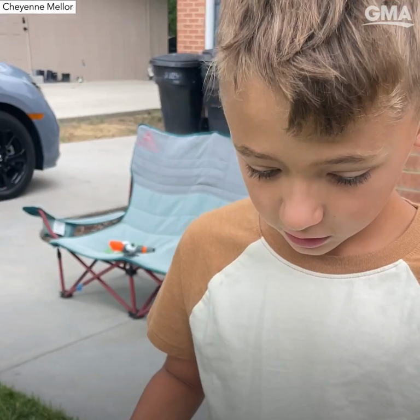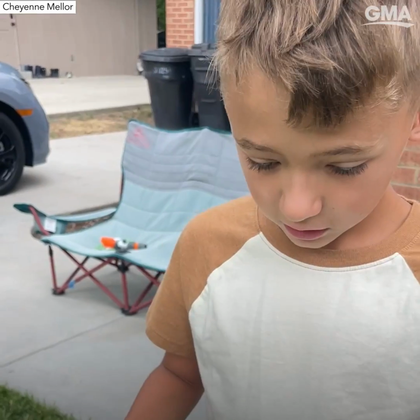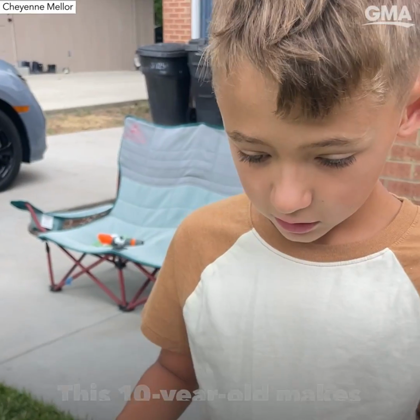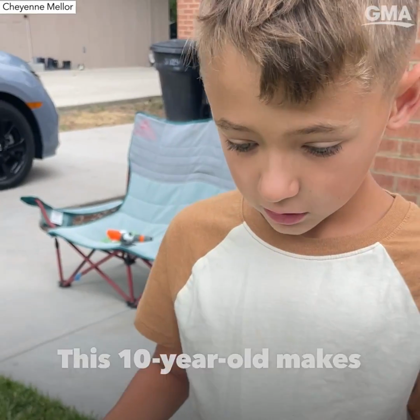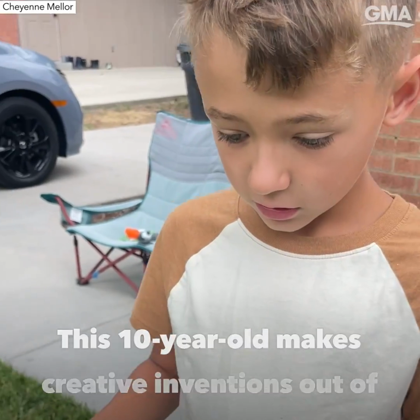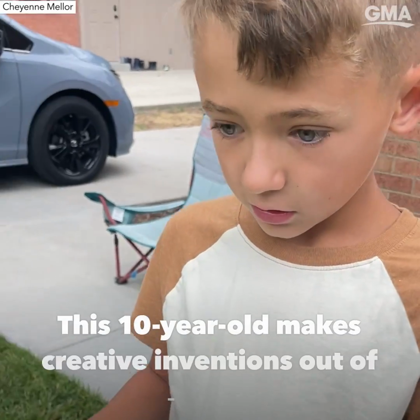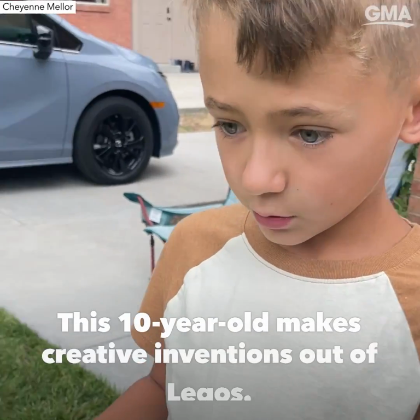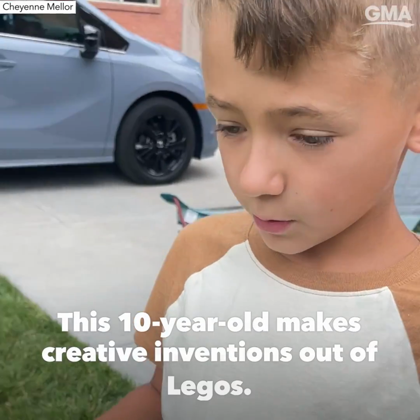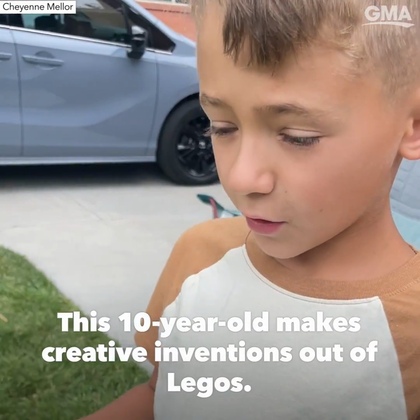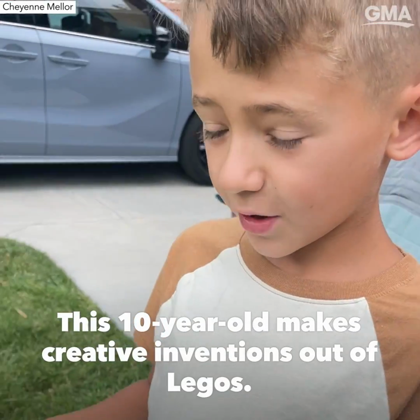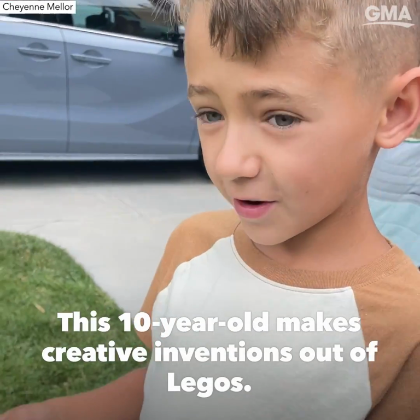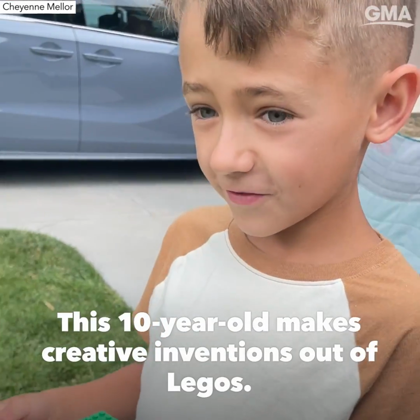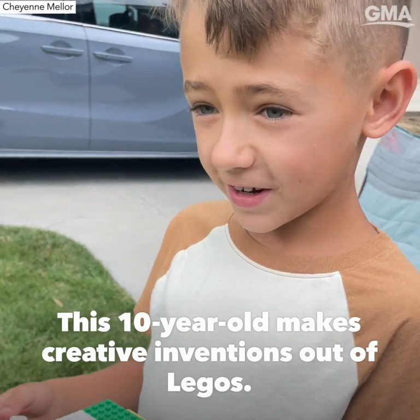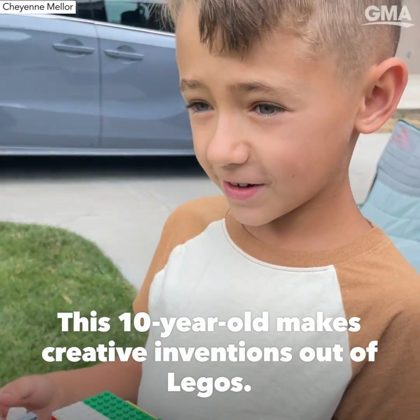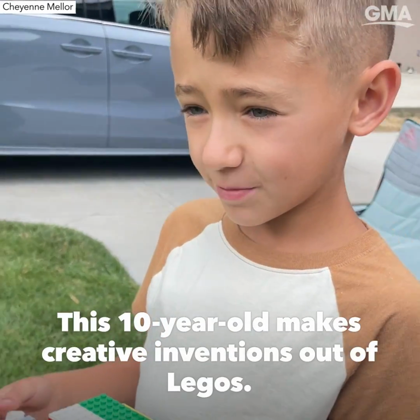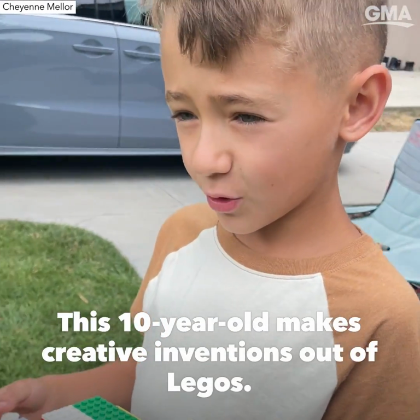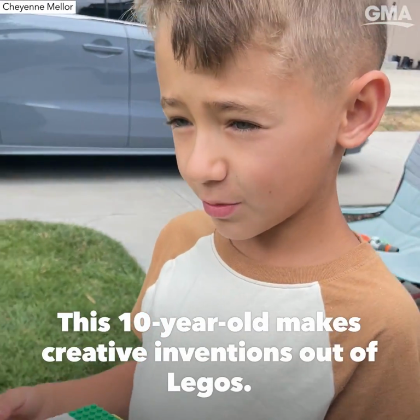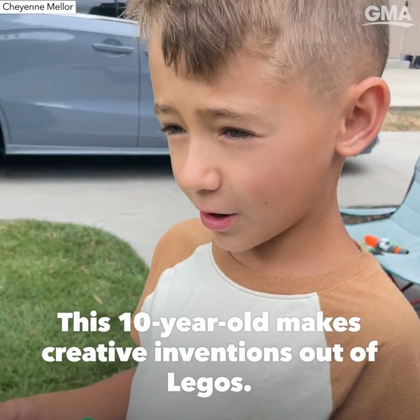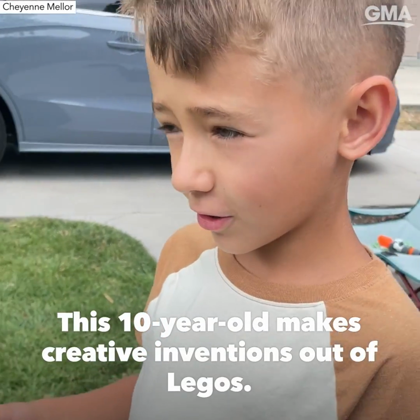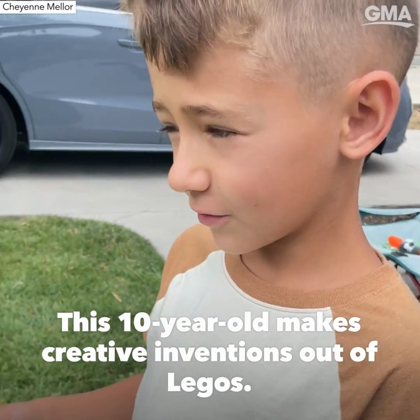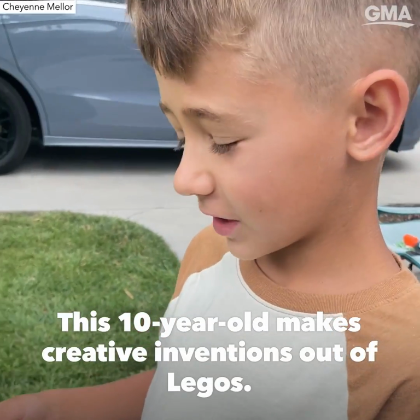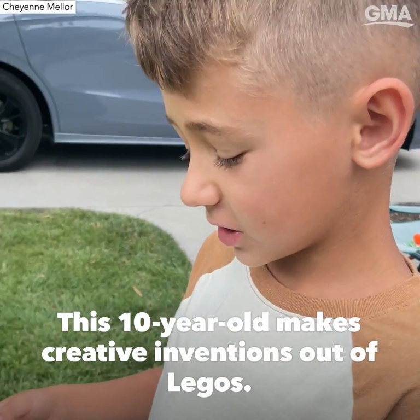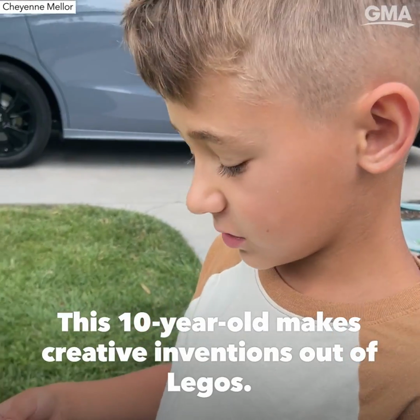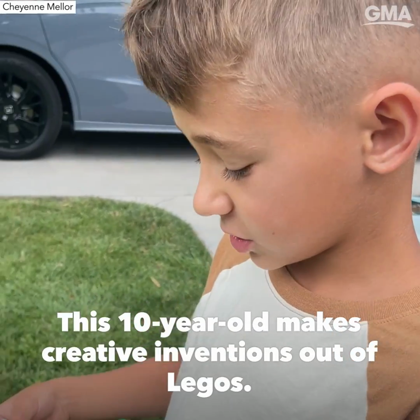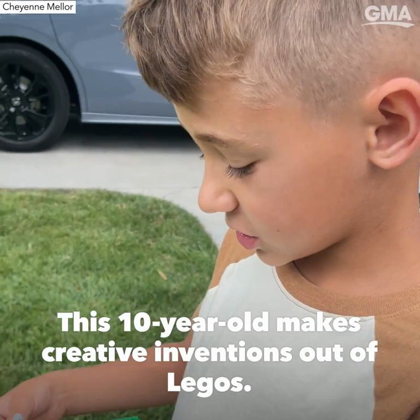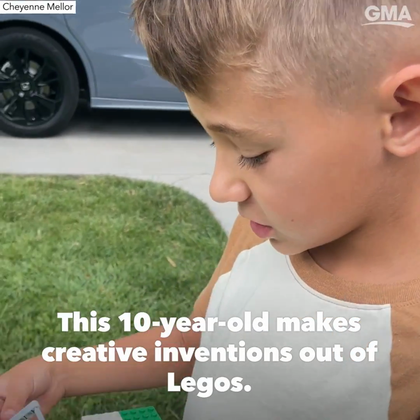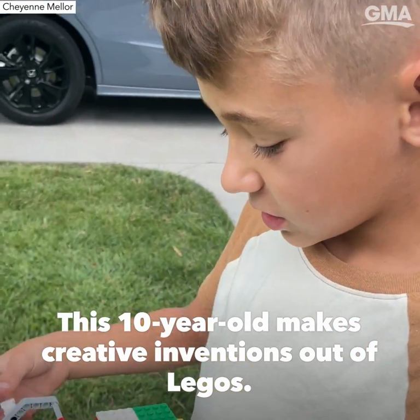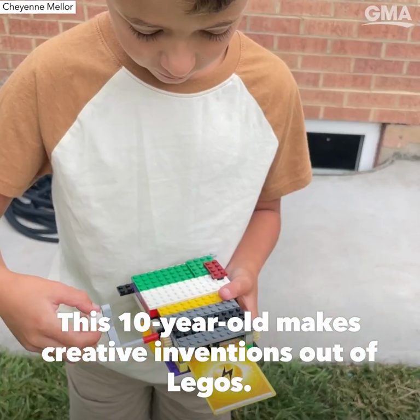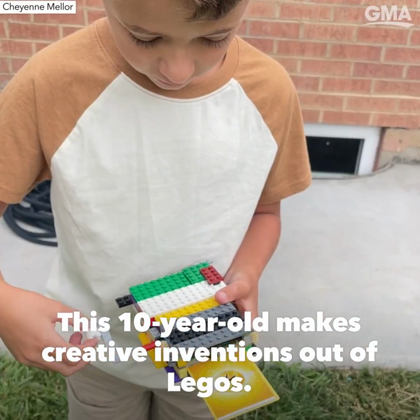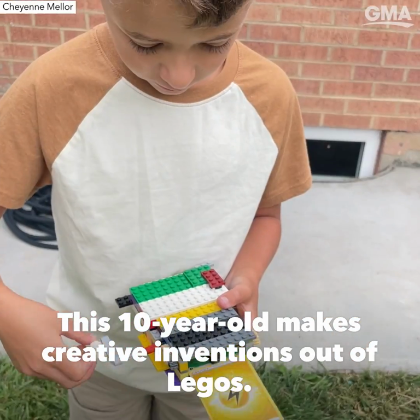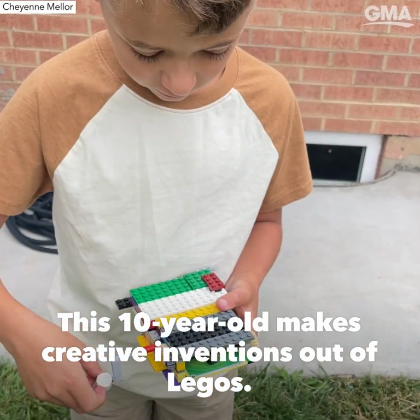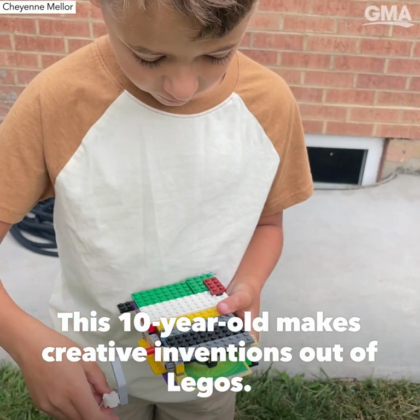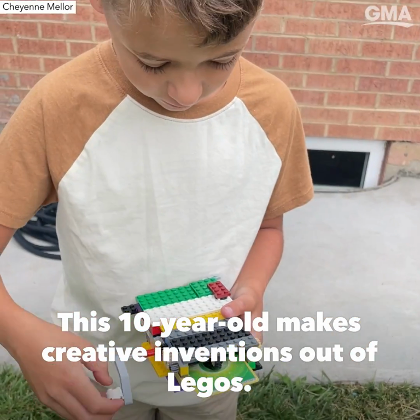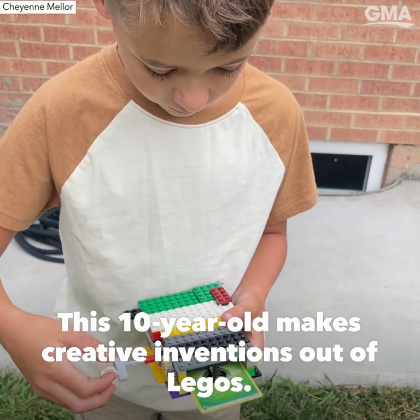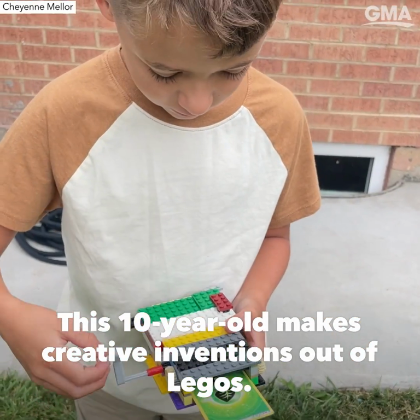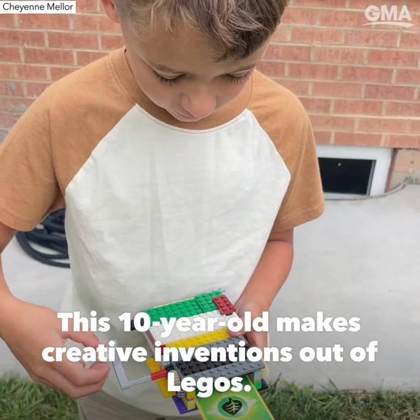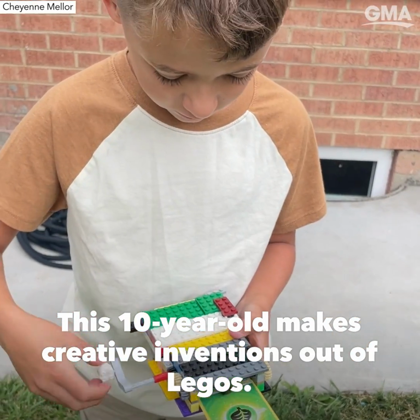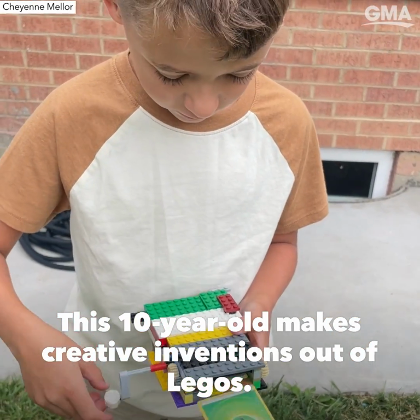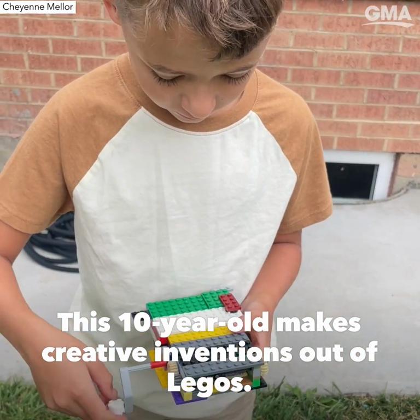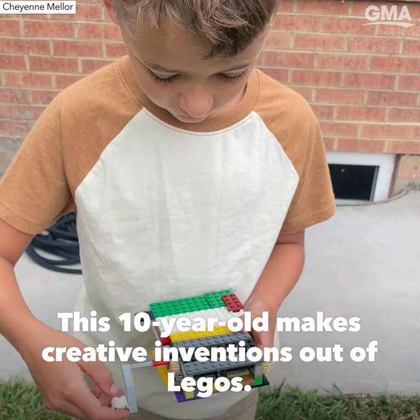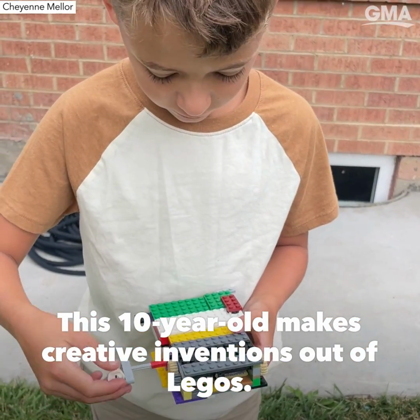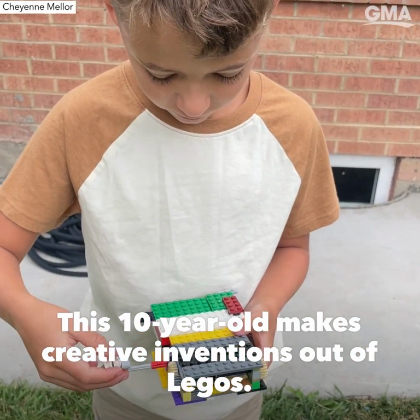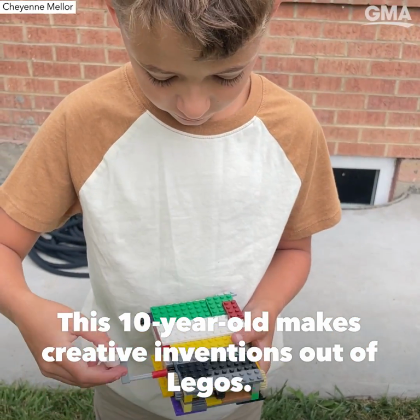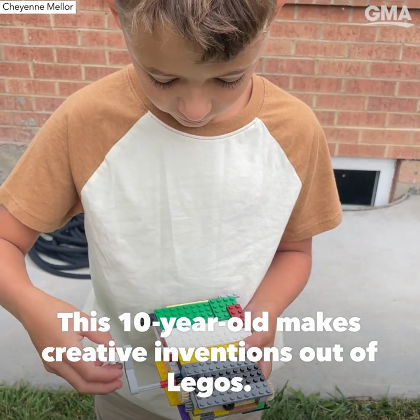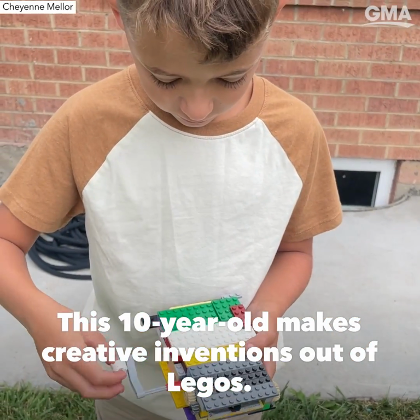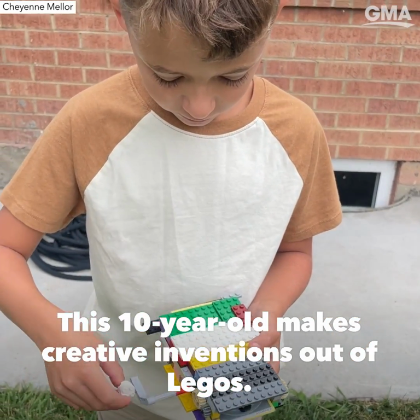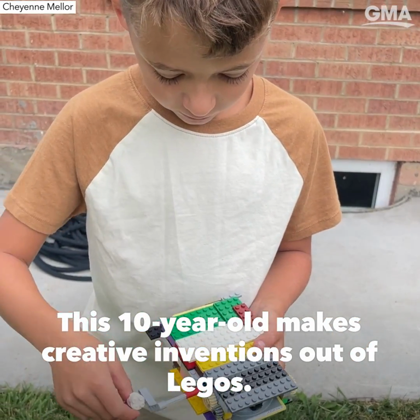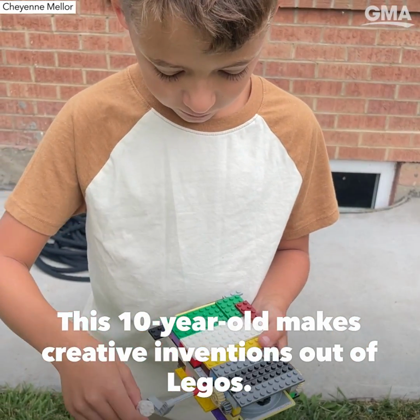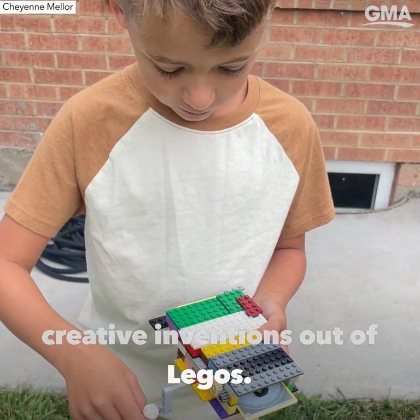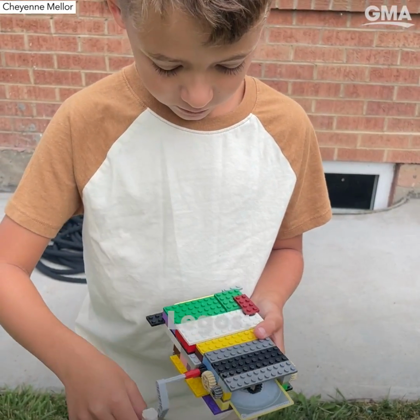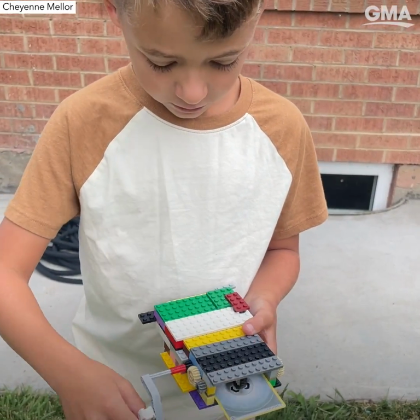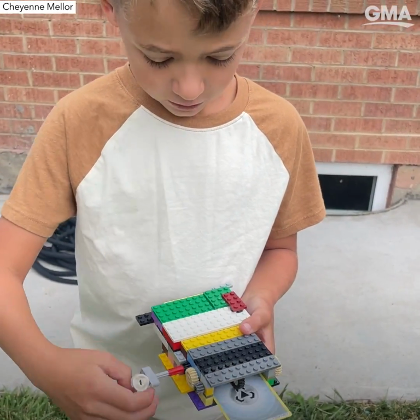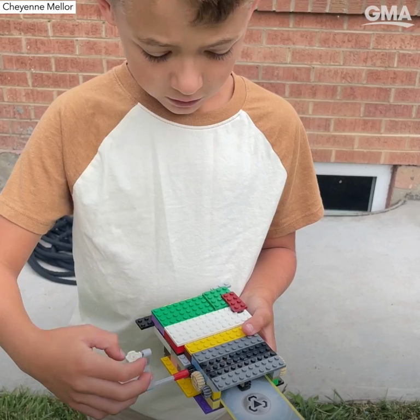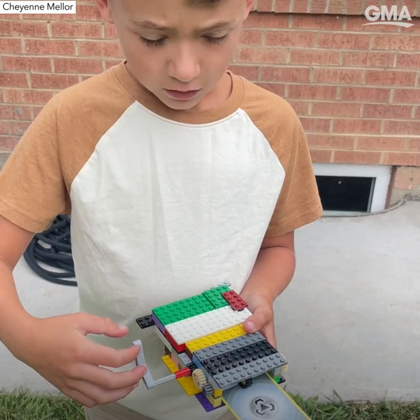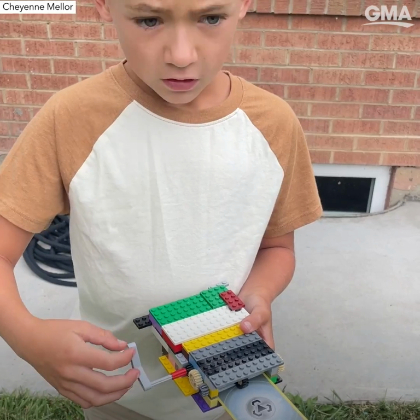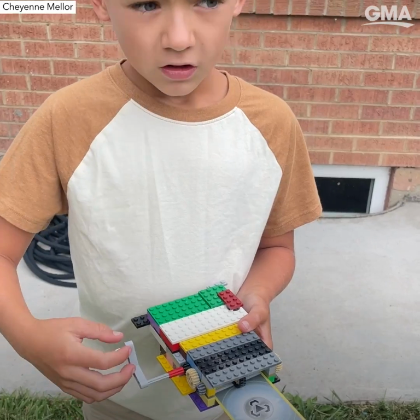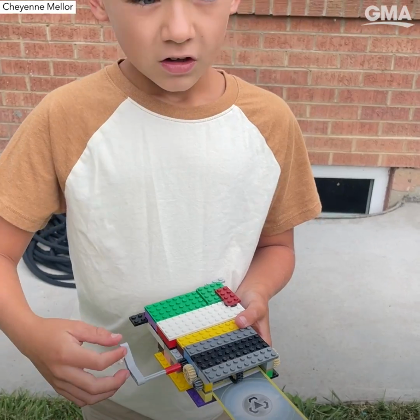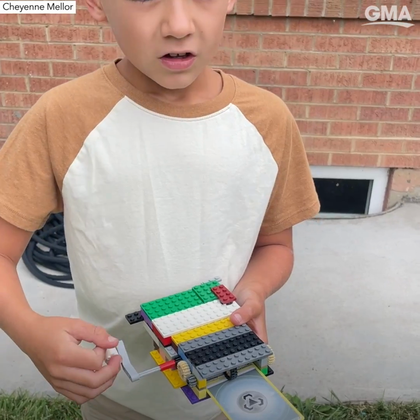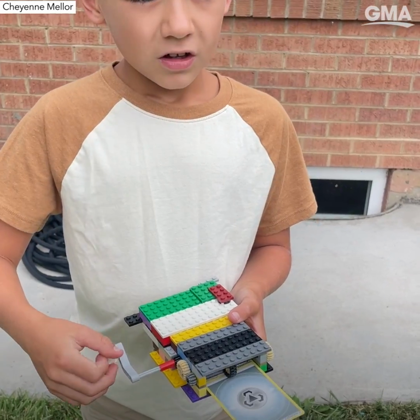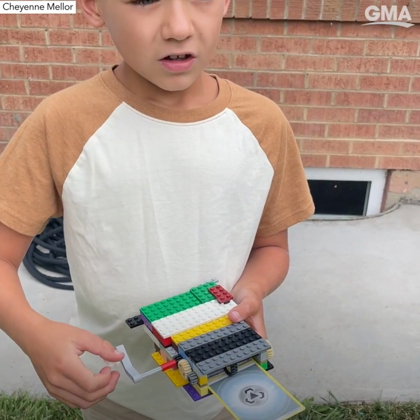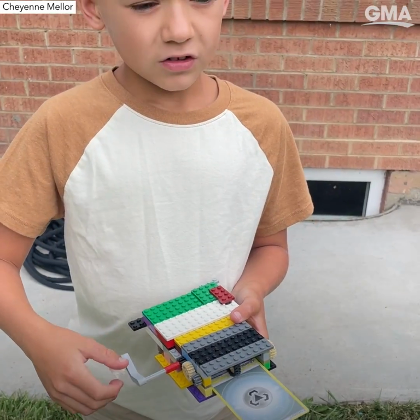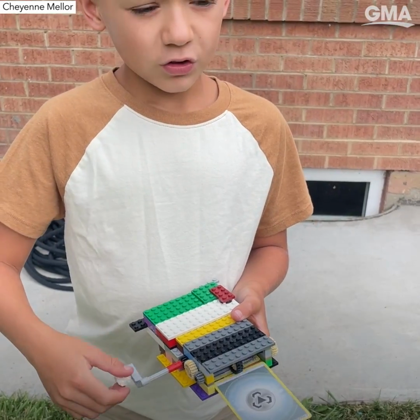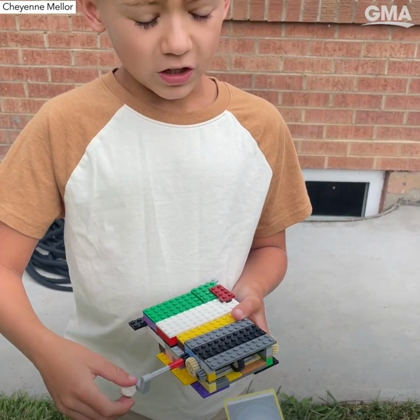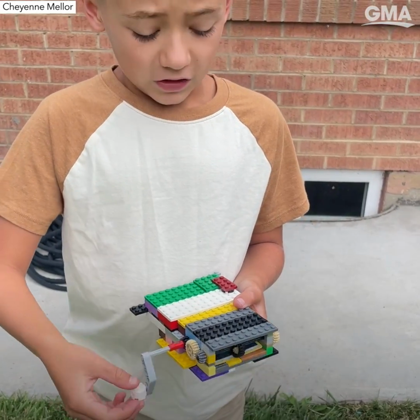What is this? A Pokémon card vending machine. How long did it take you to think of that? Two days.